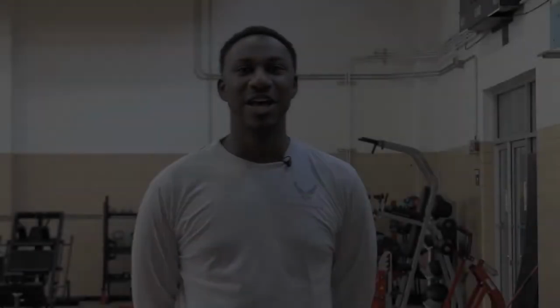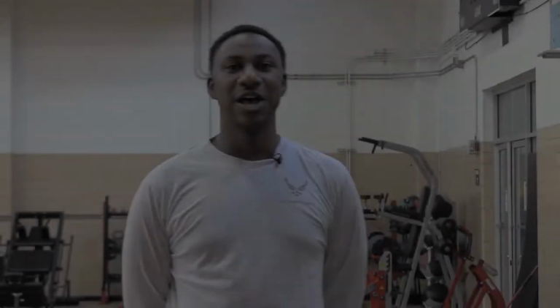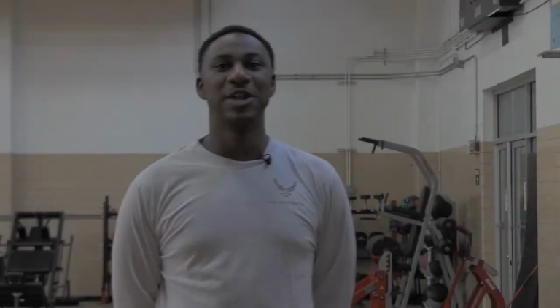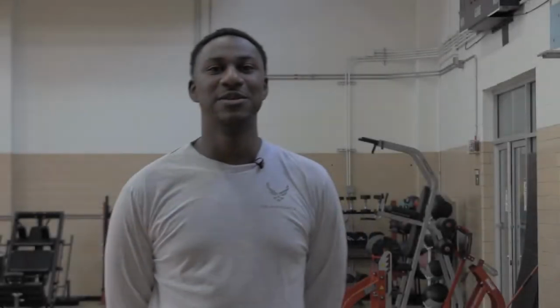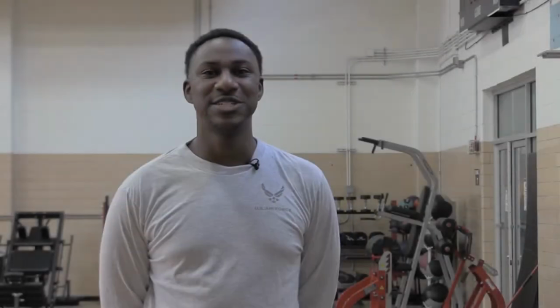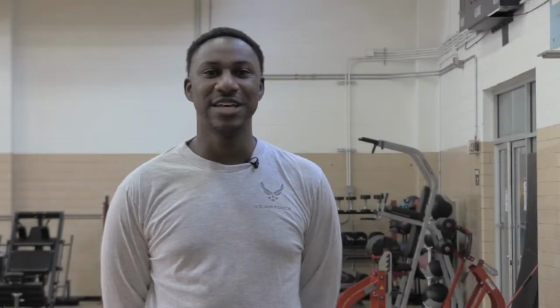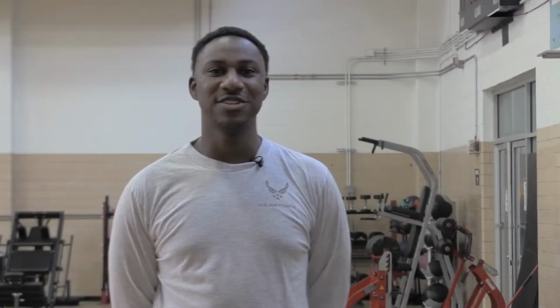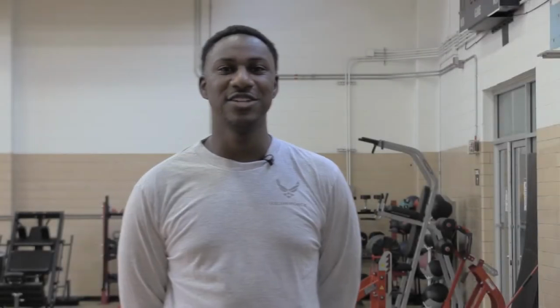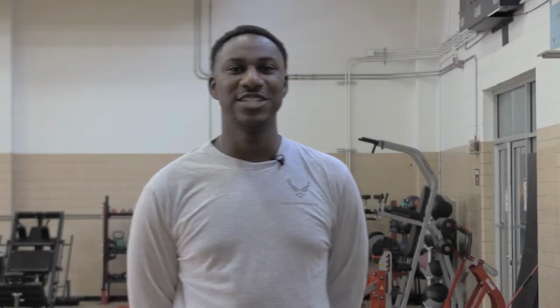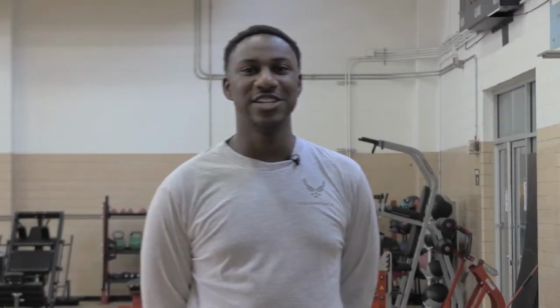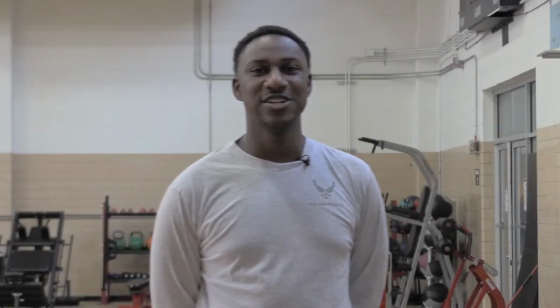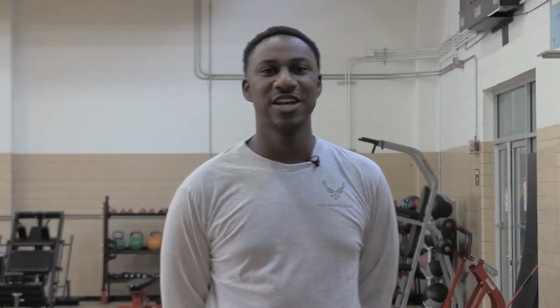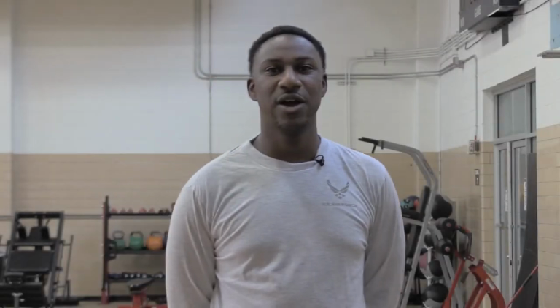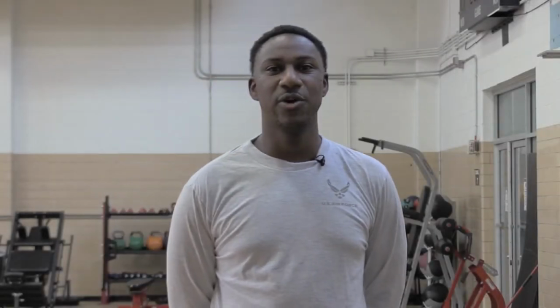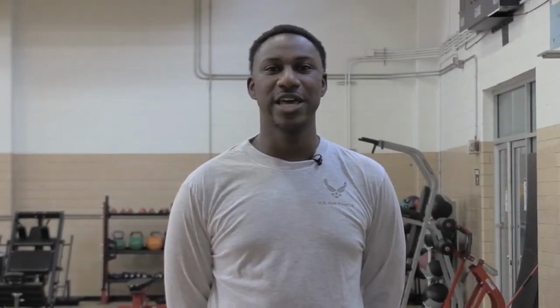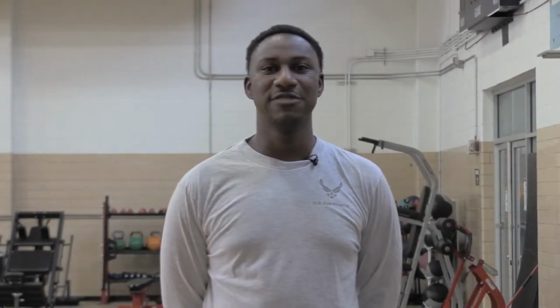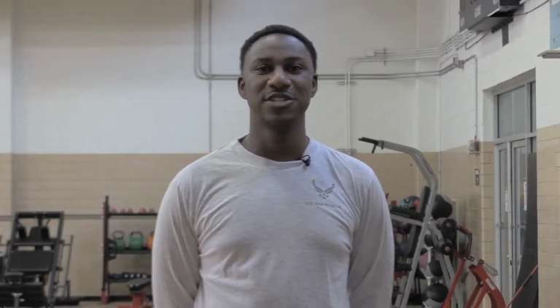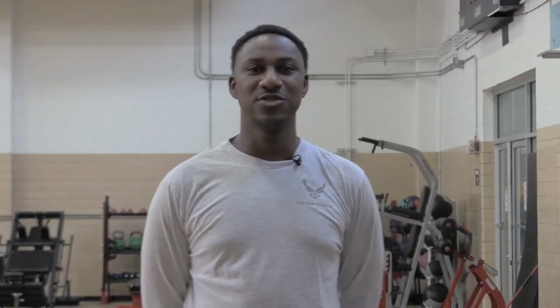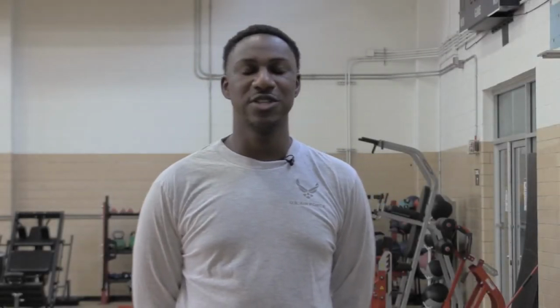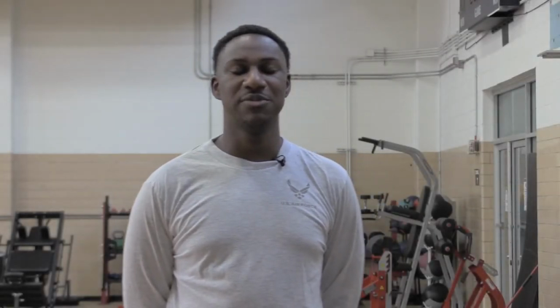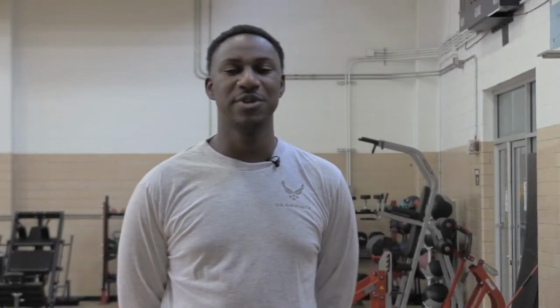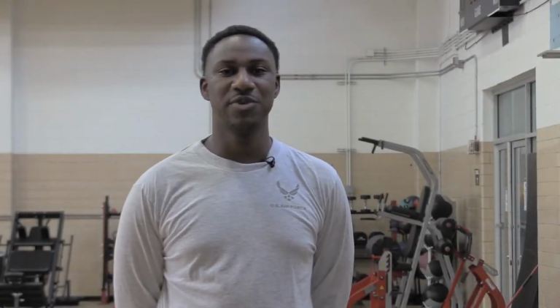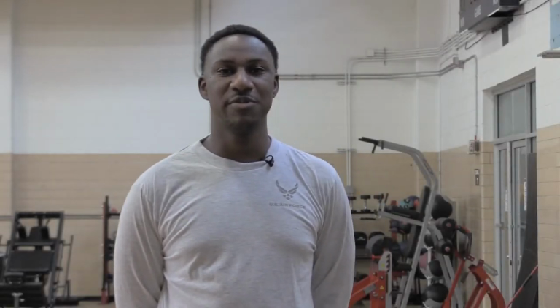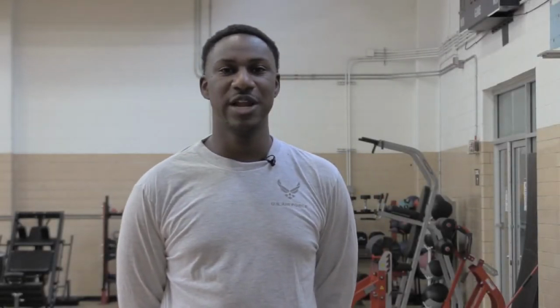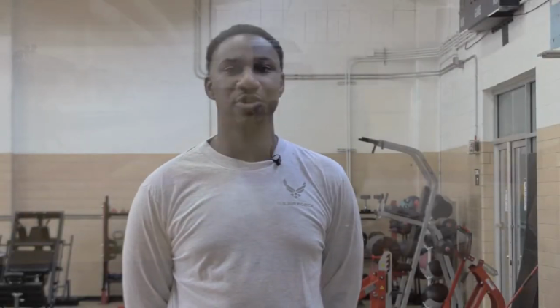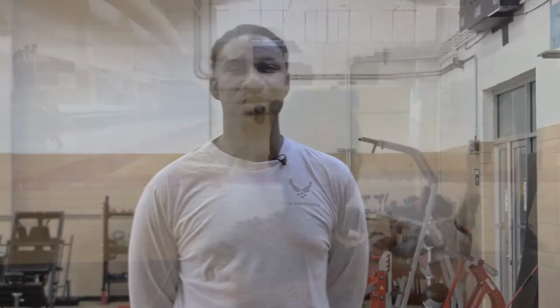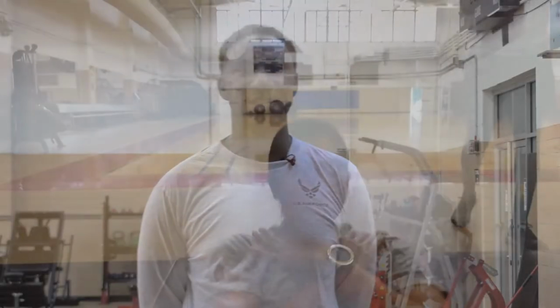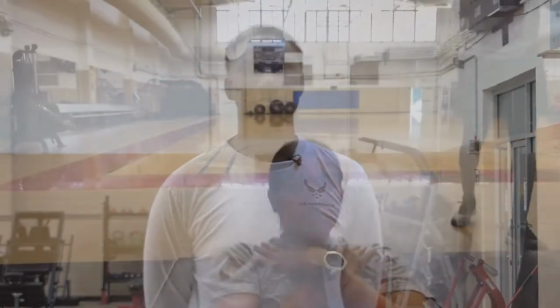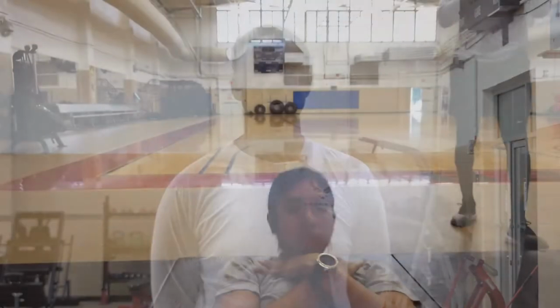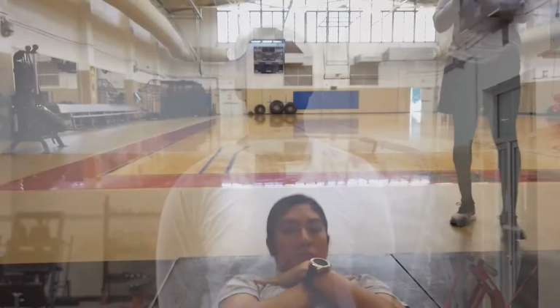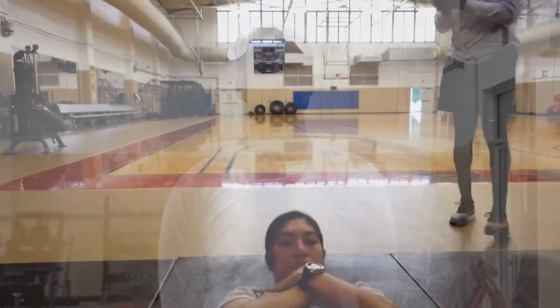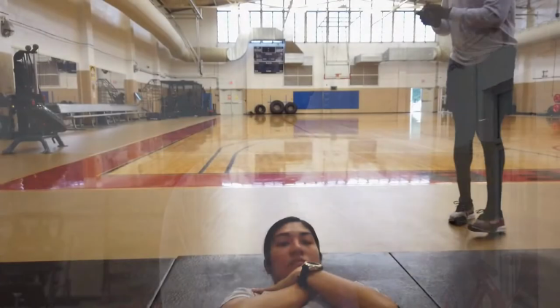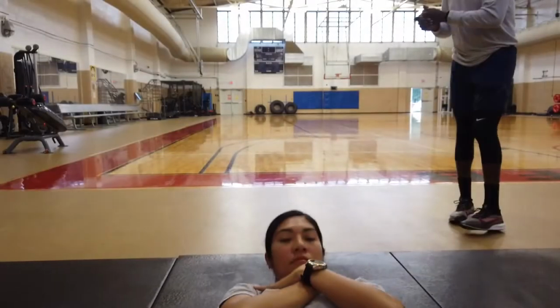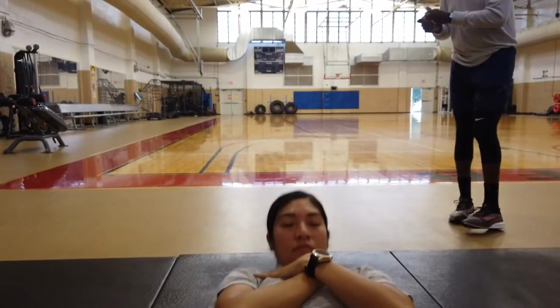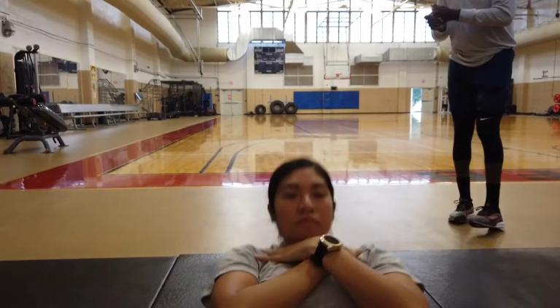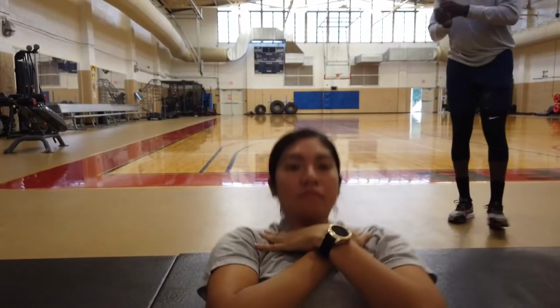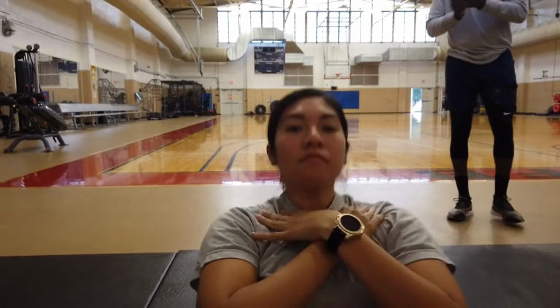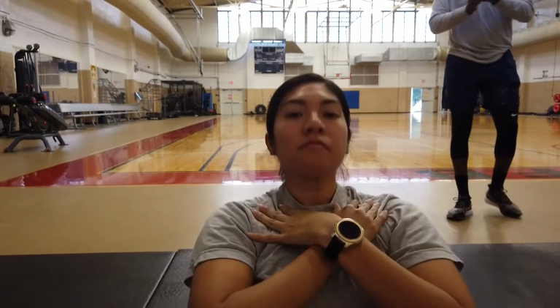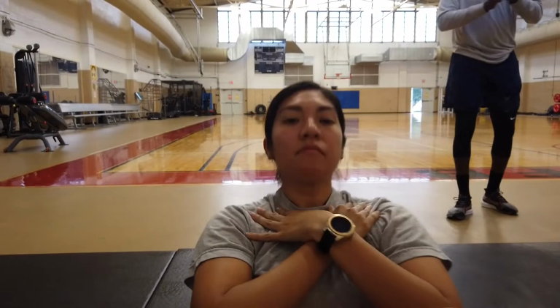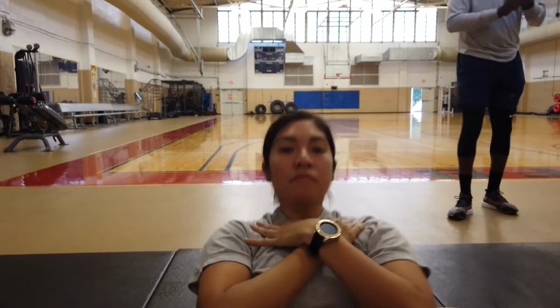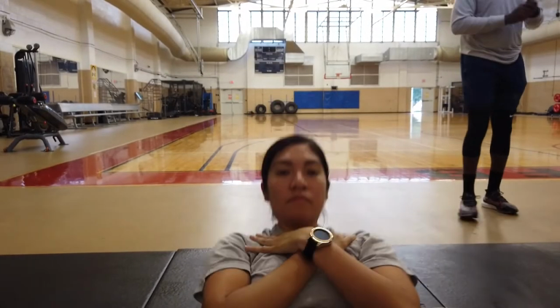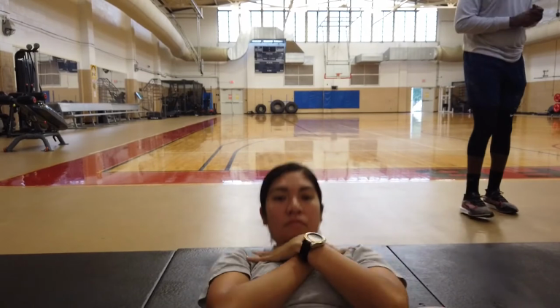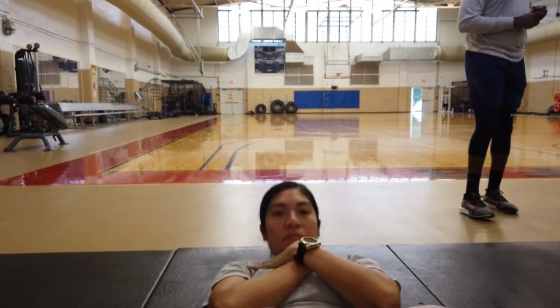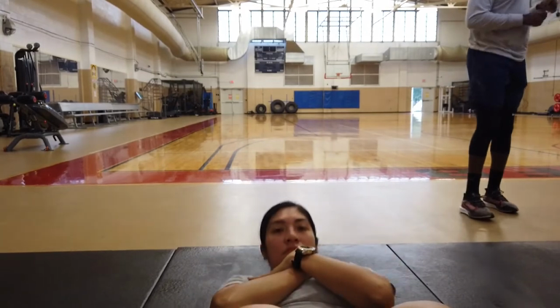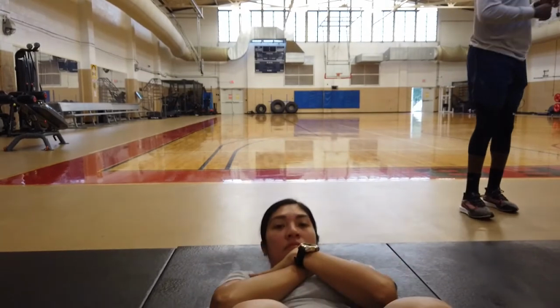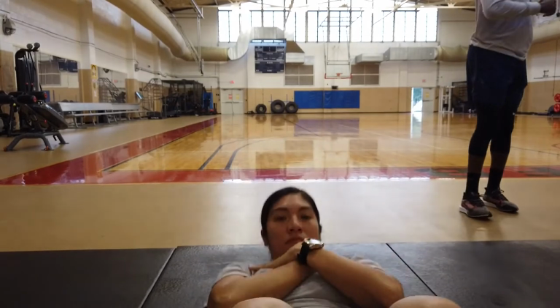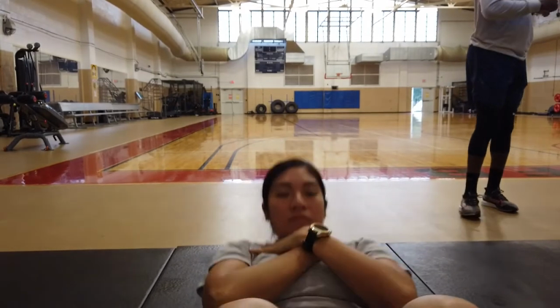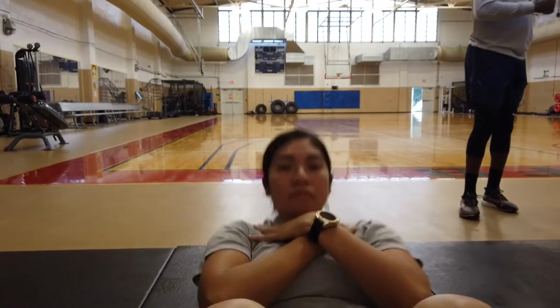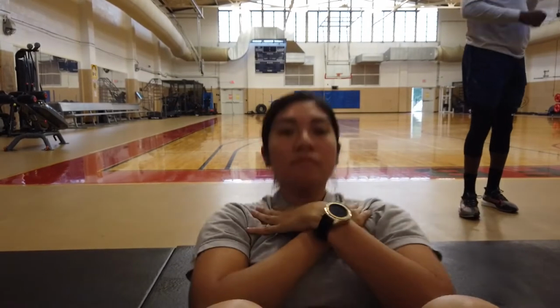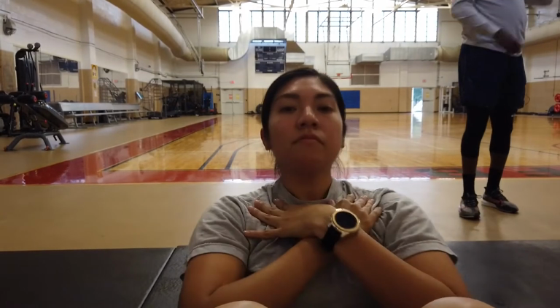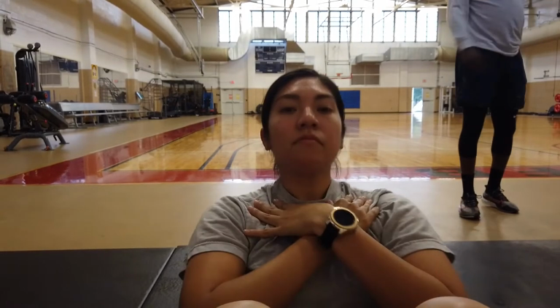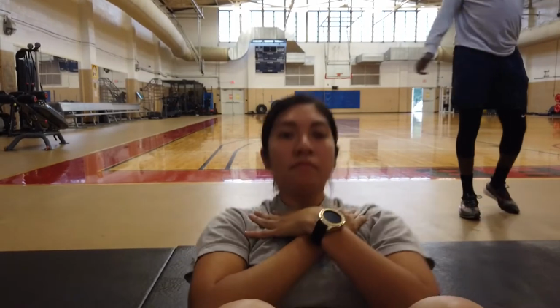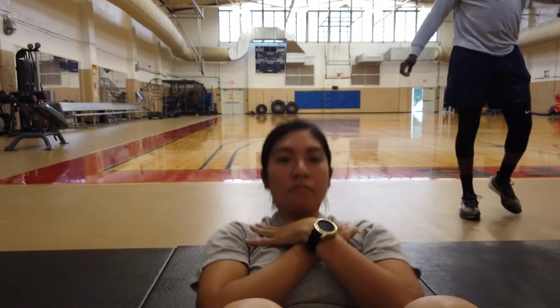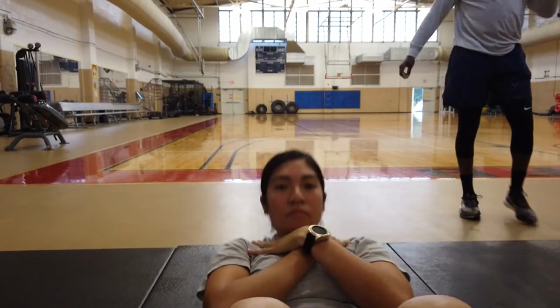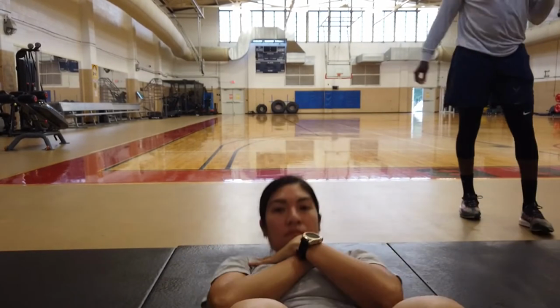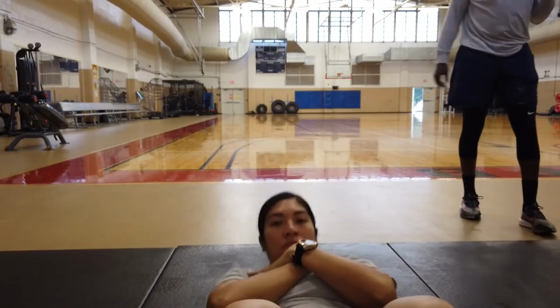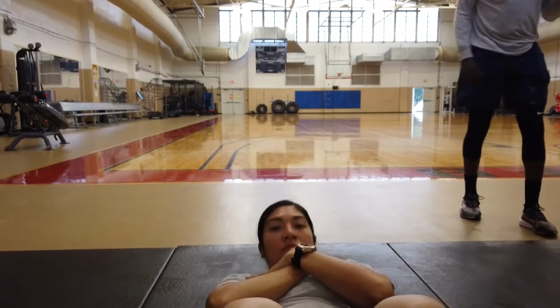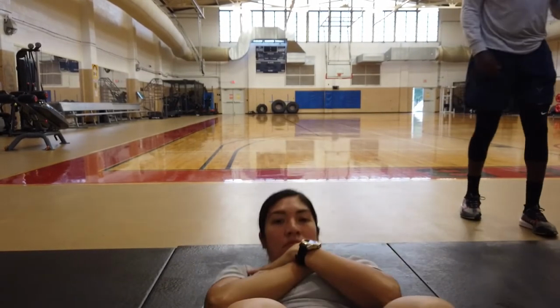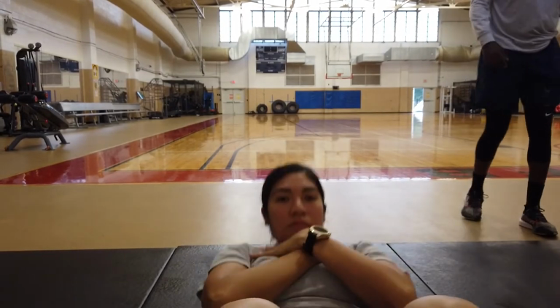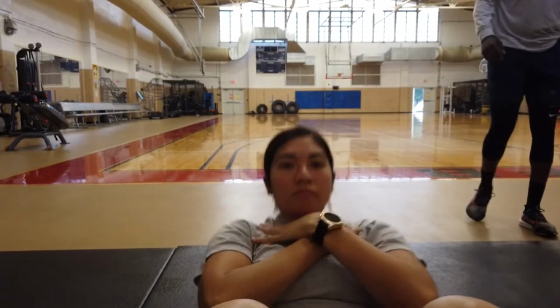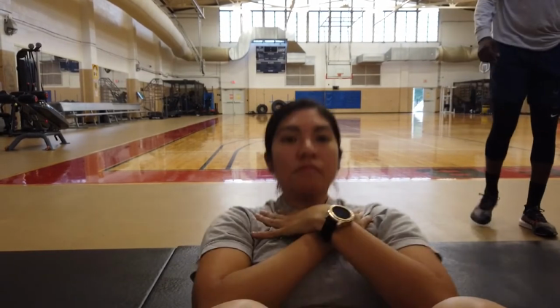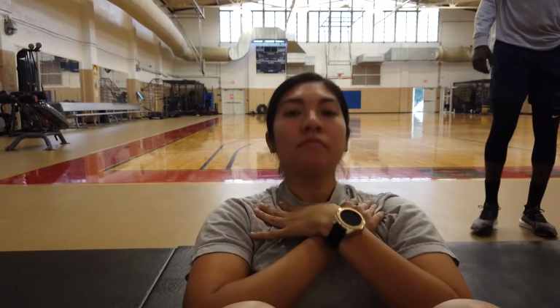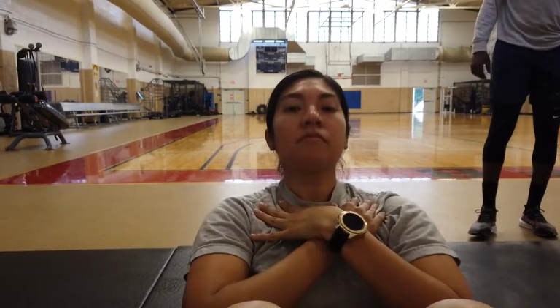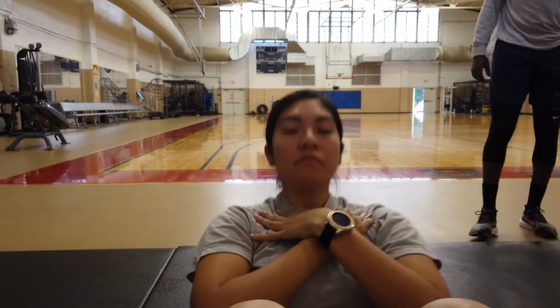My name is Staff Sergeant Taylor. I work at the Physical Therapy Department at Robins Air Force Base. Today we're going to go over the sit-up portion of the fitness assessment.